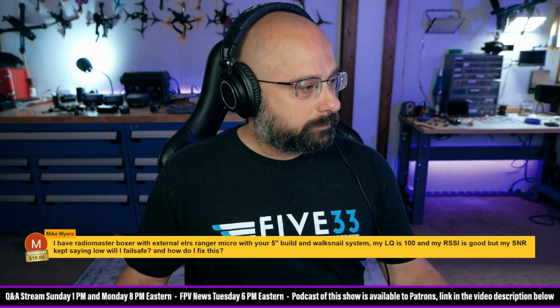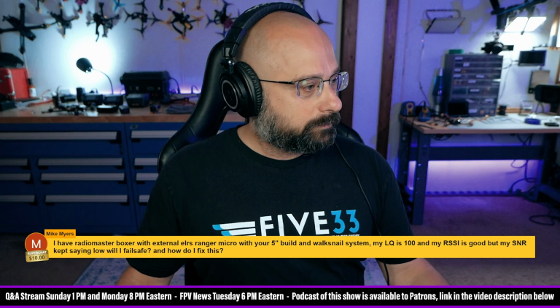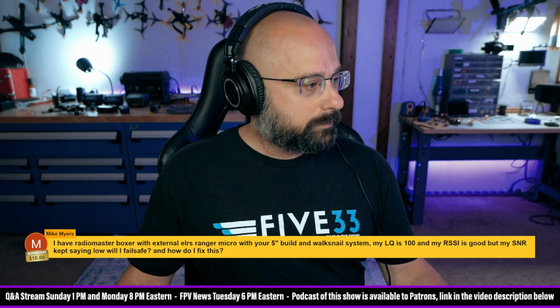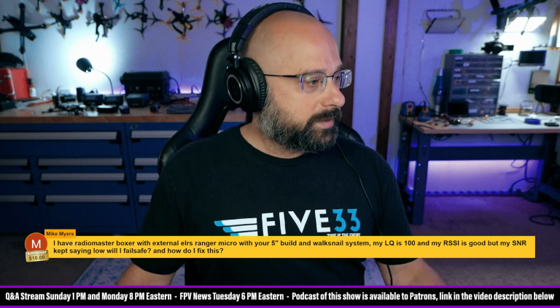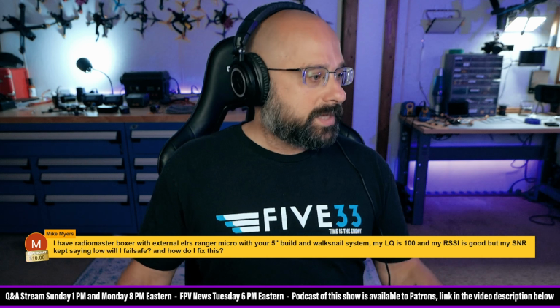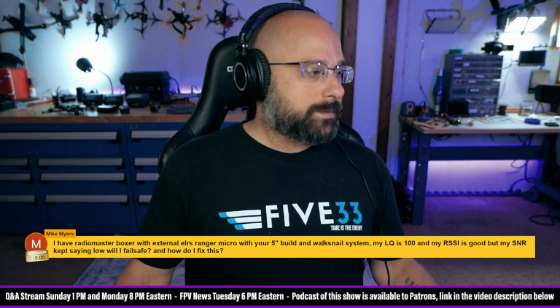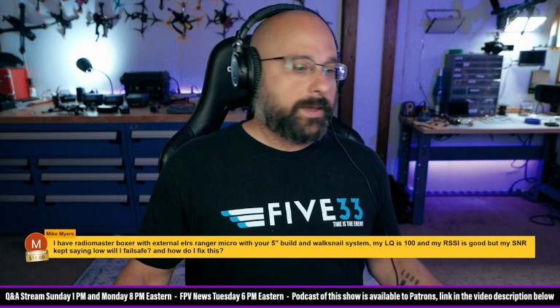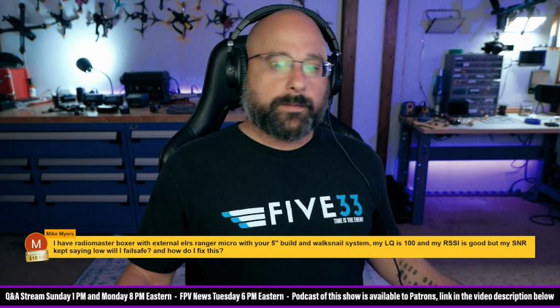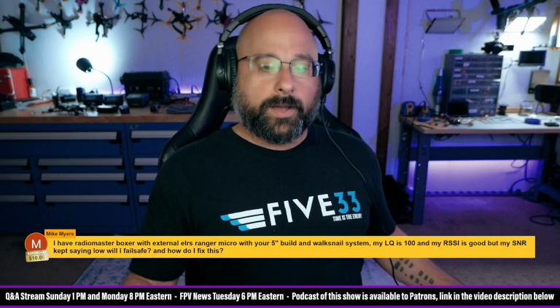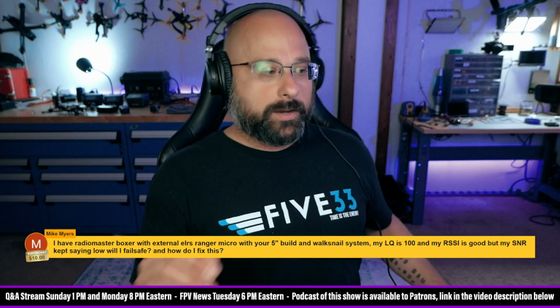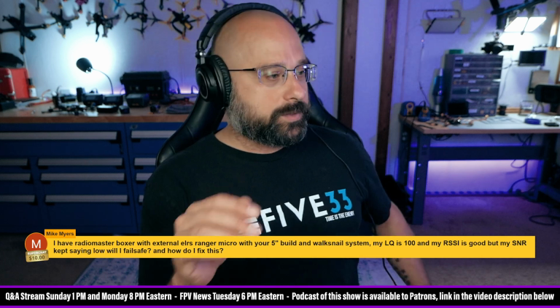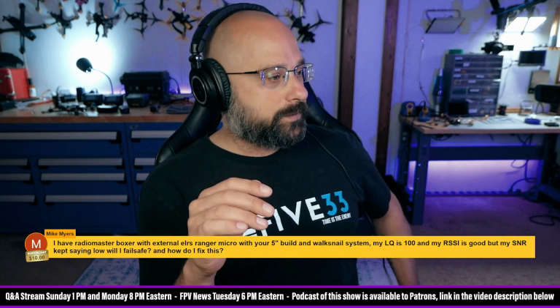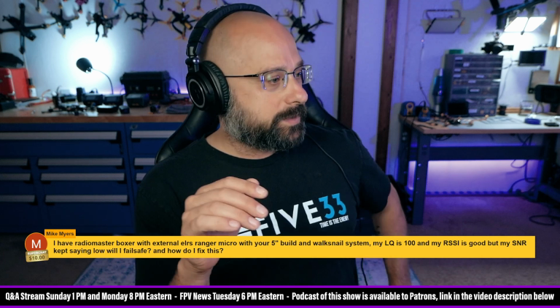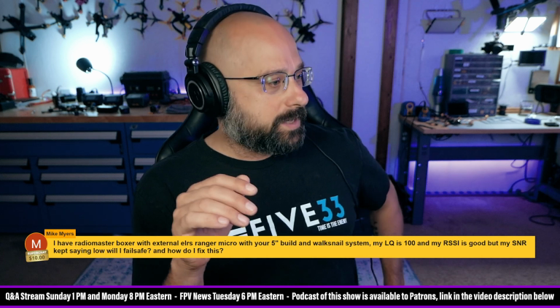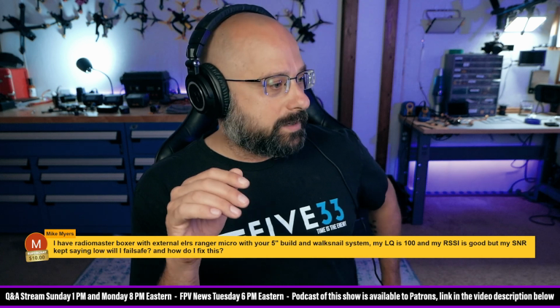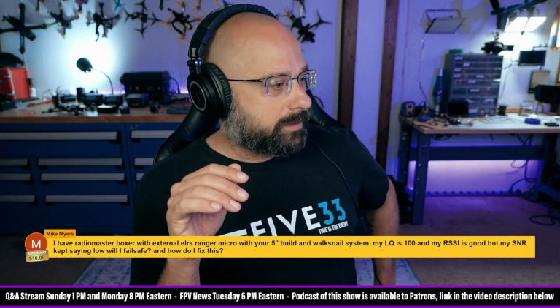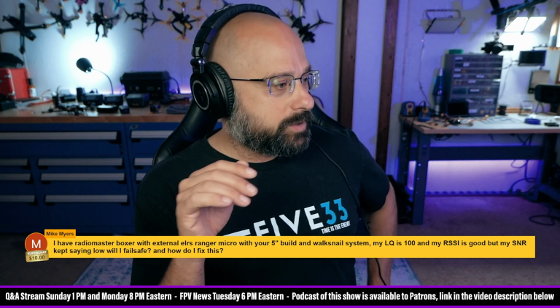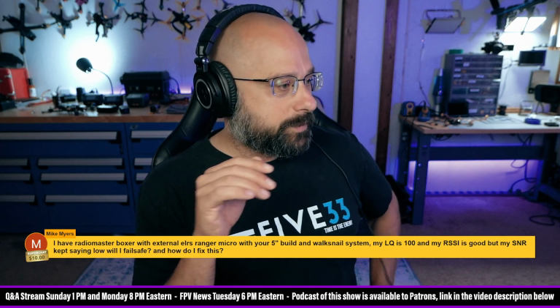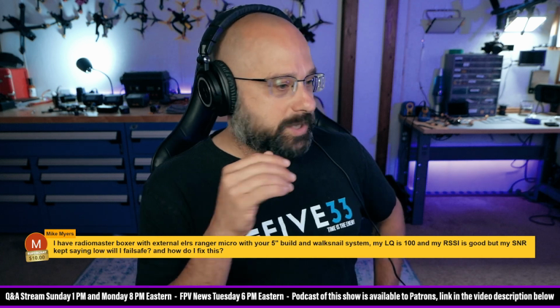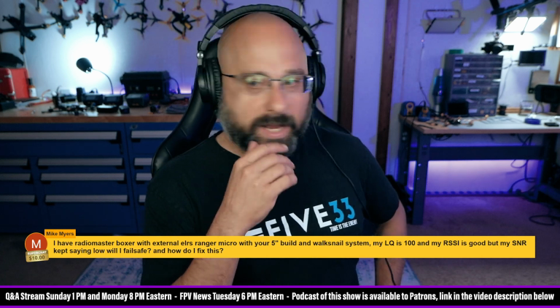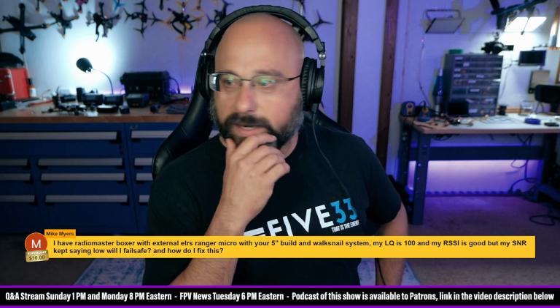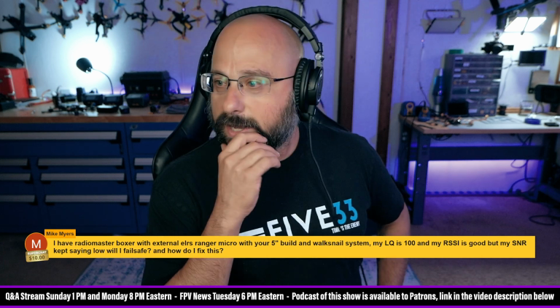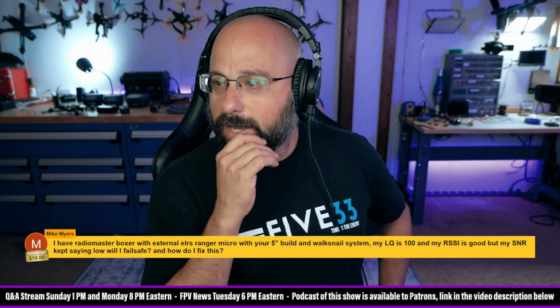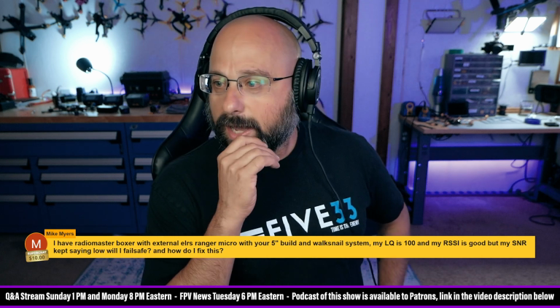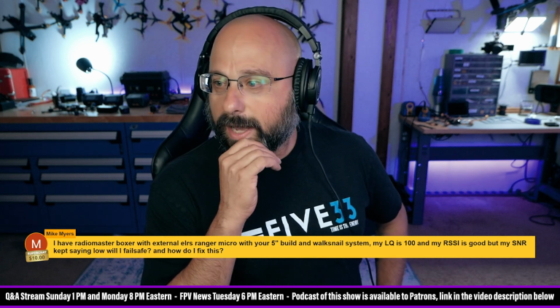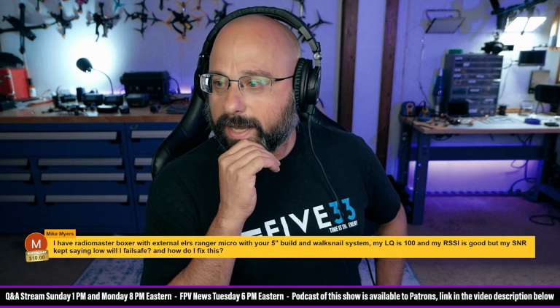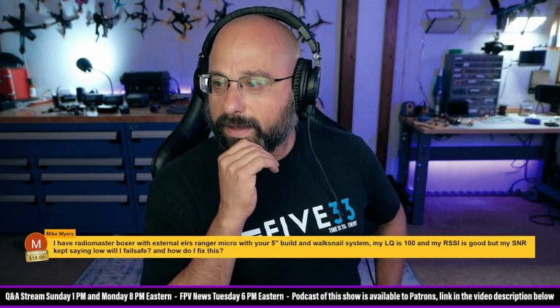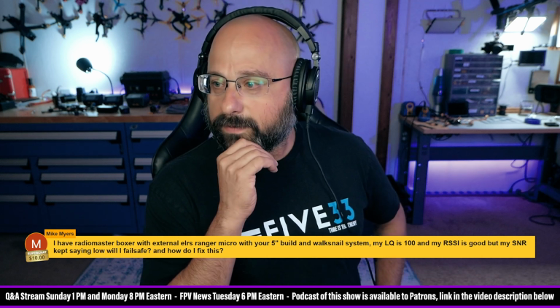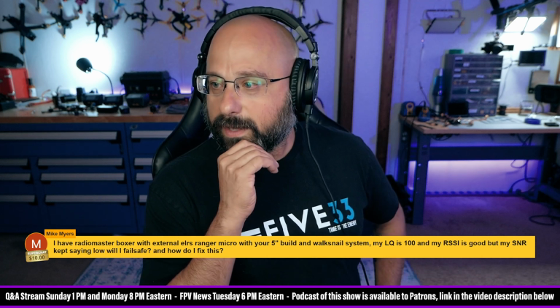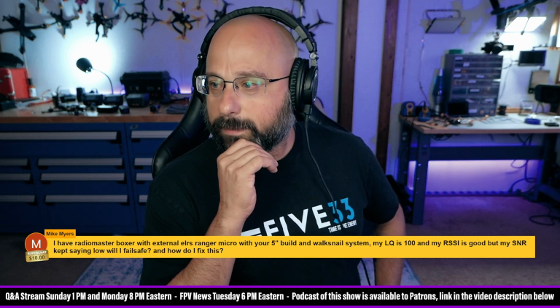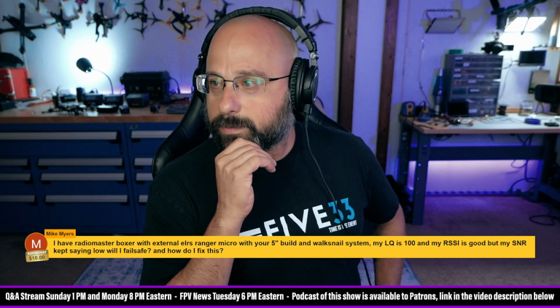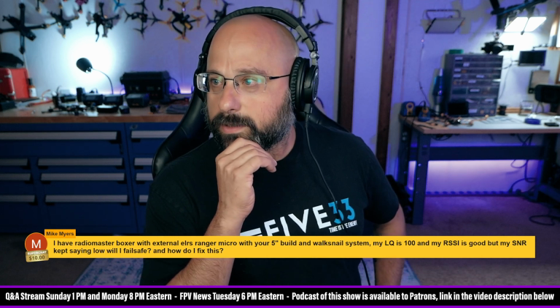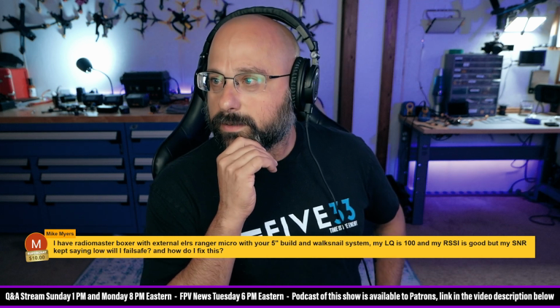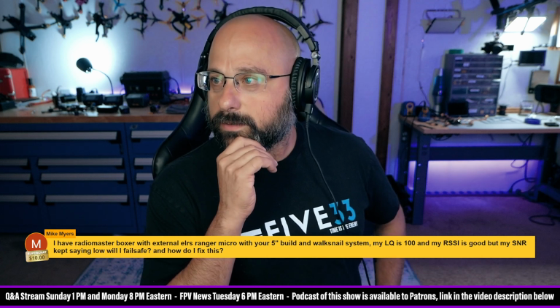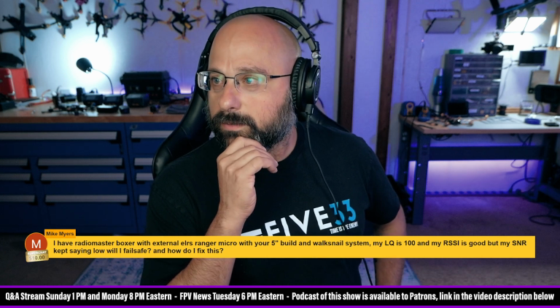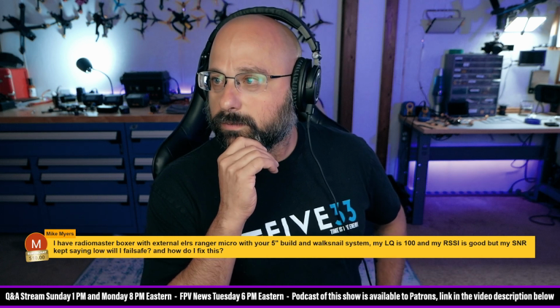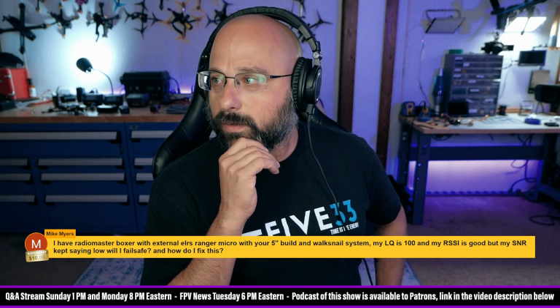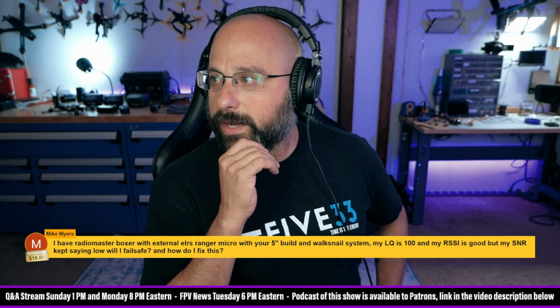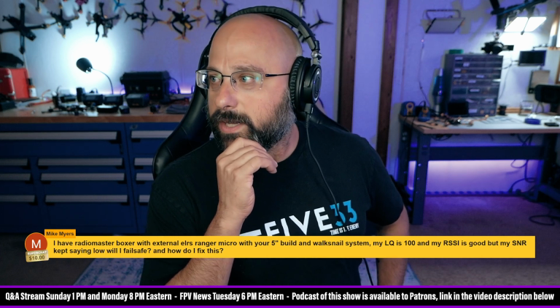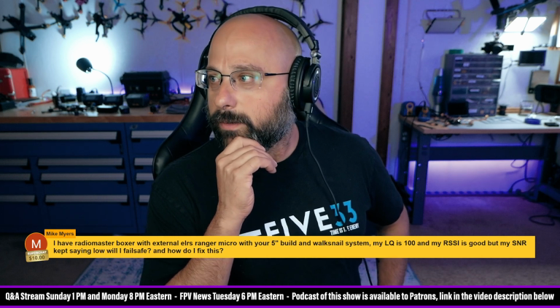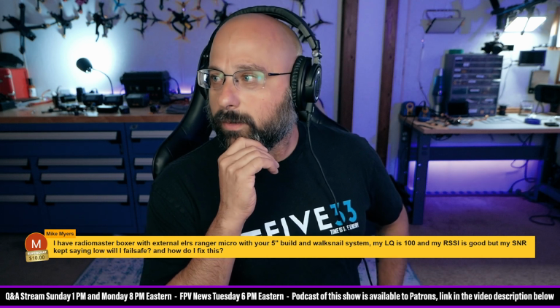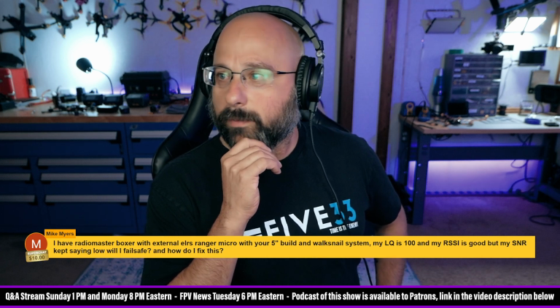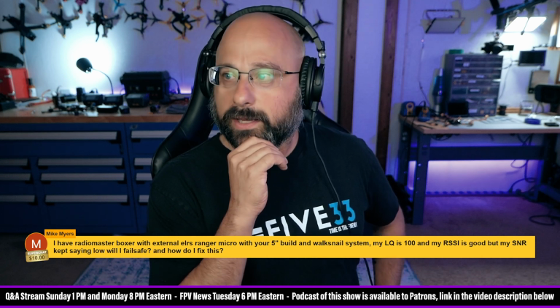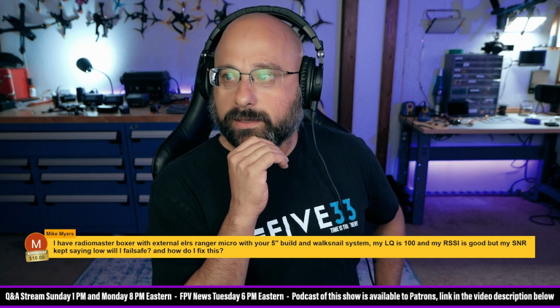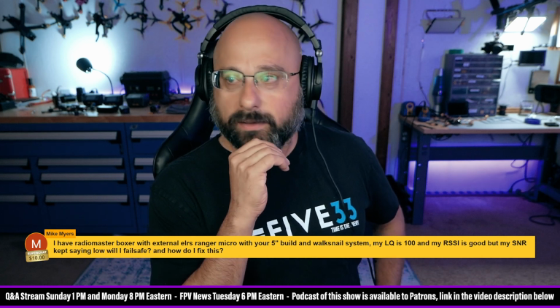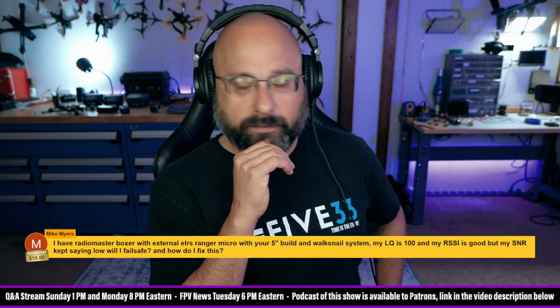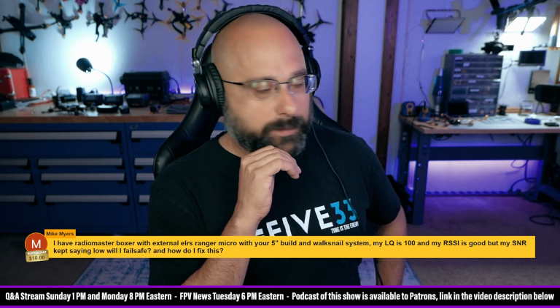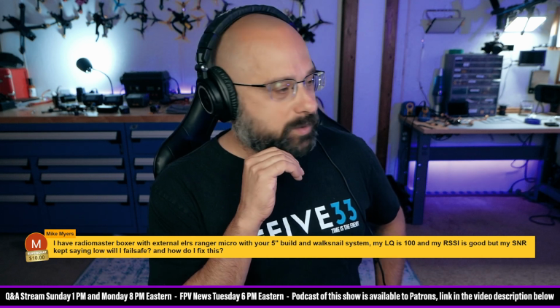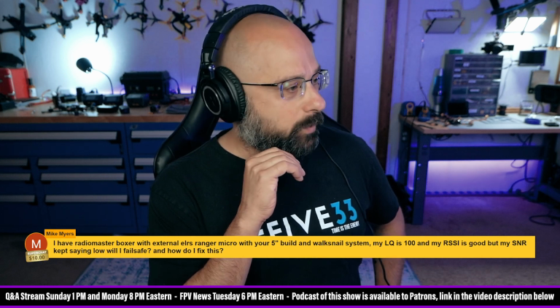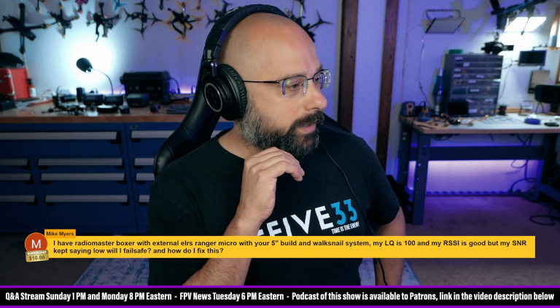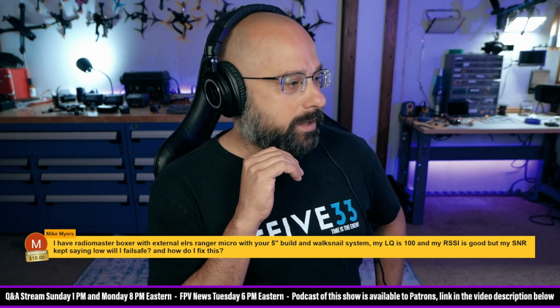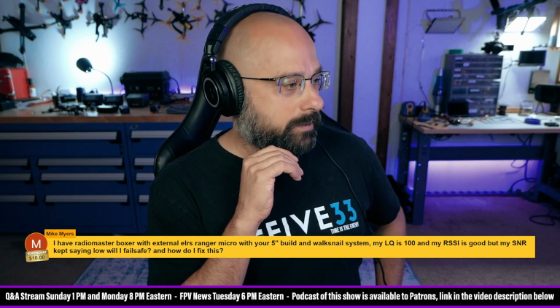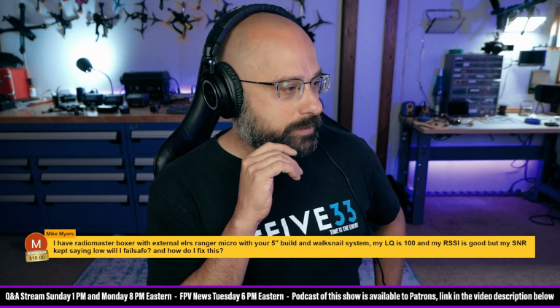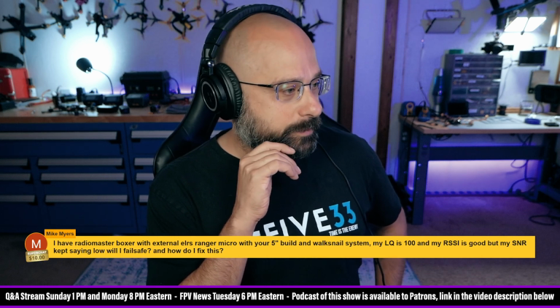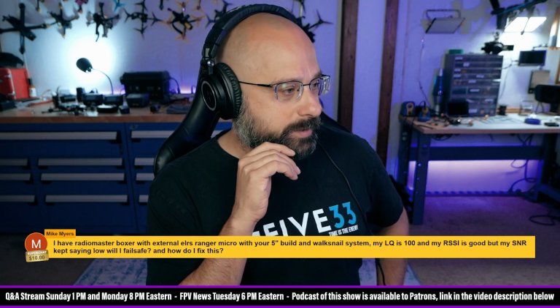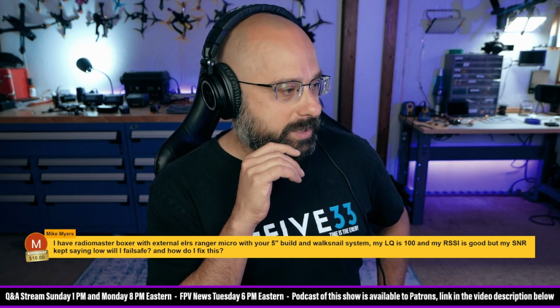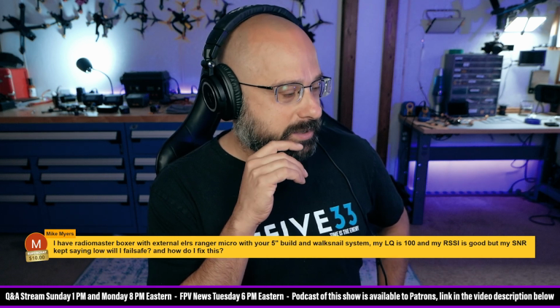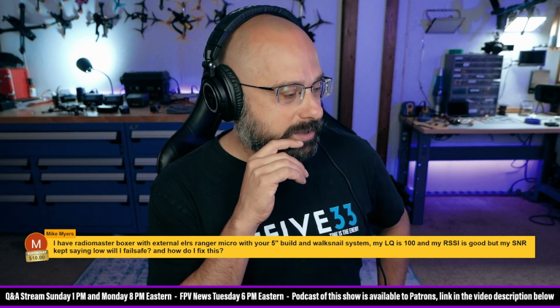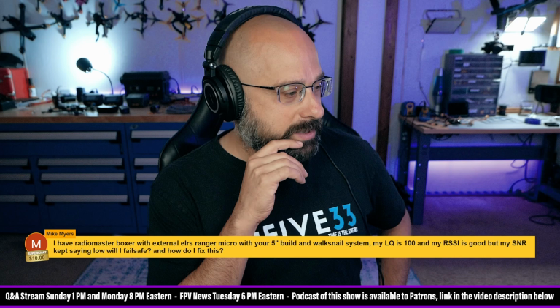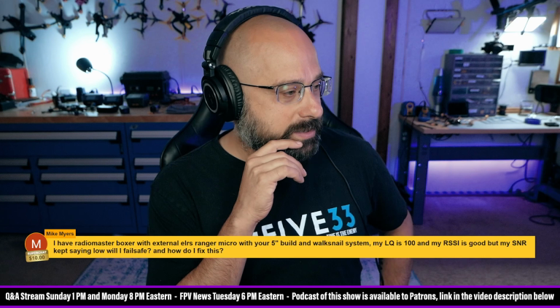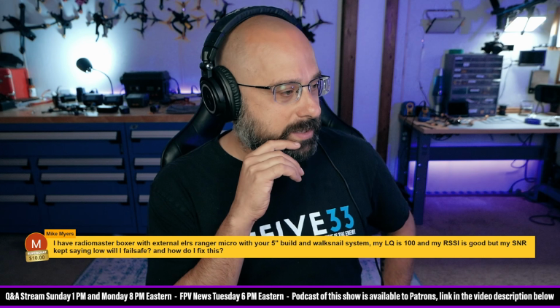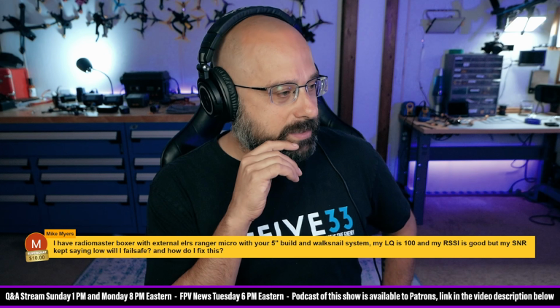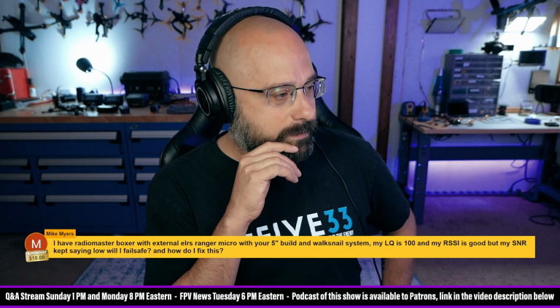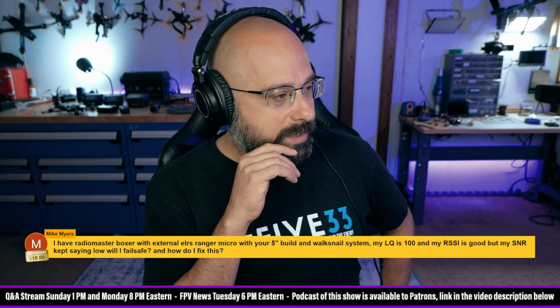Thanks, Mike Myers, for a $10 super chat. Mike, you left me a $20 super chat too — jeez, thank you, man.